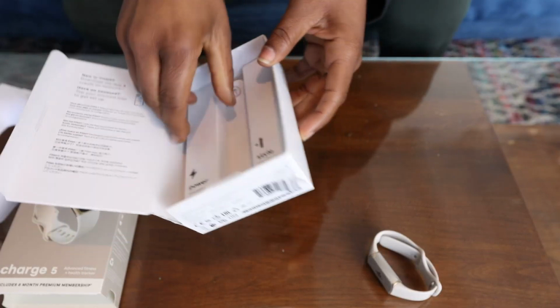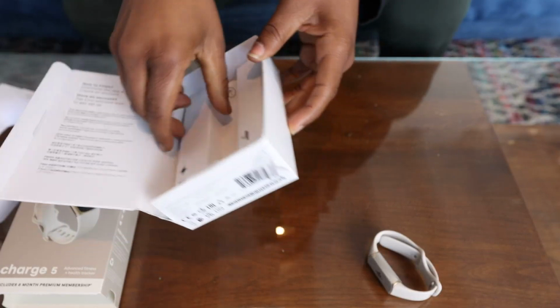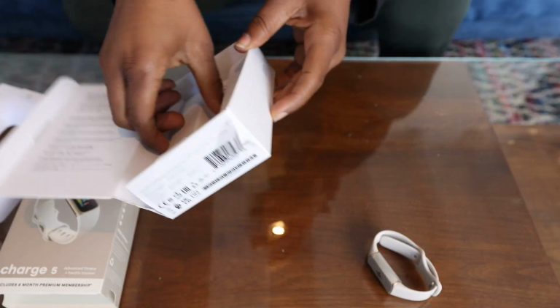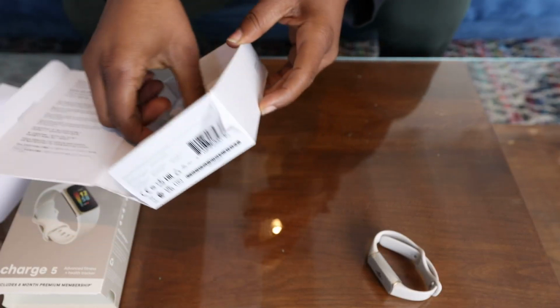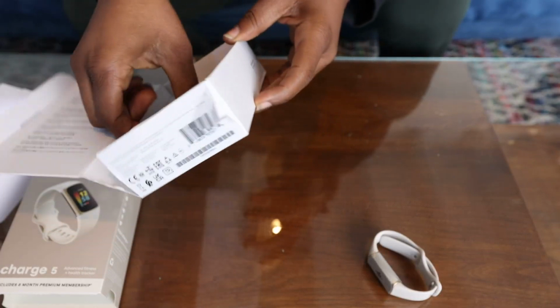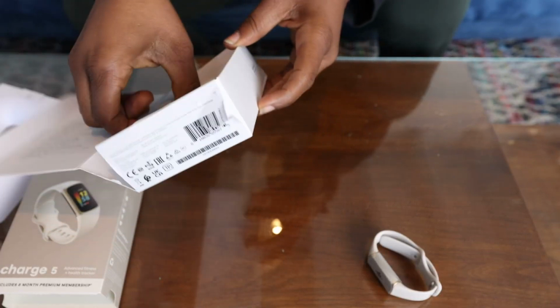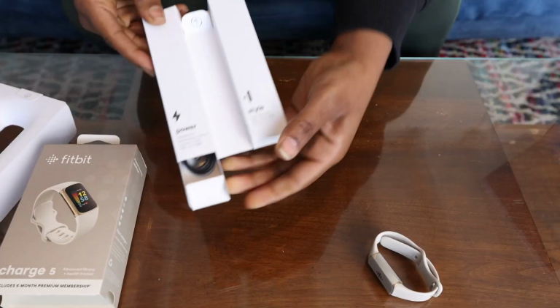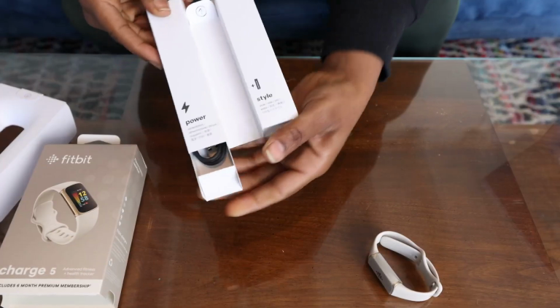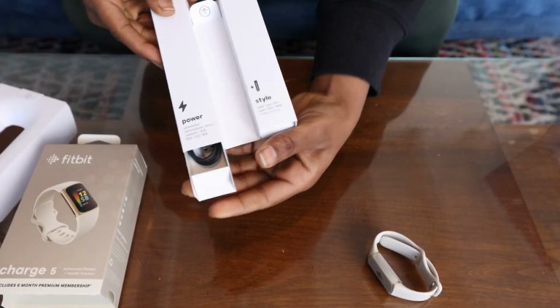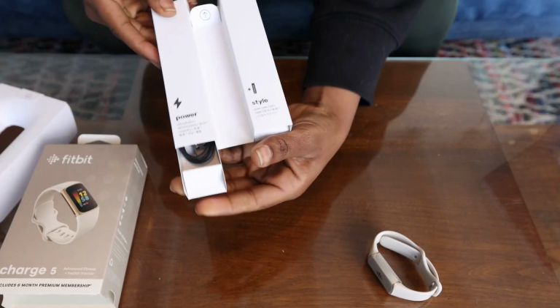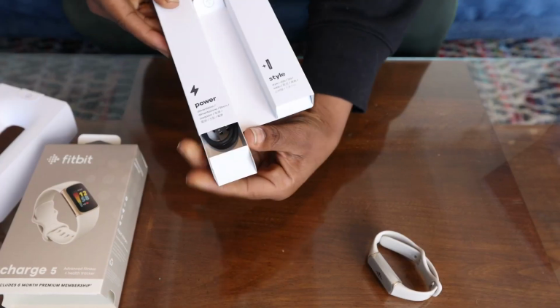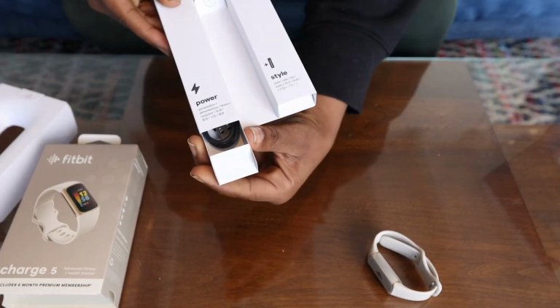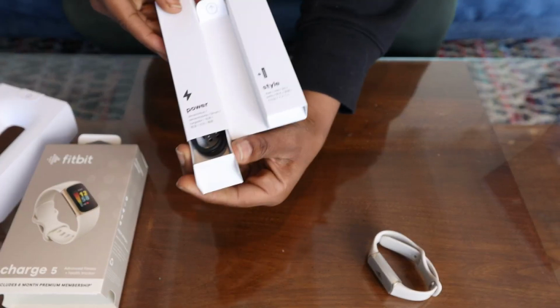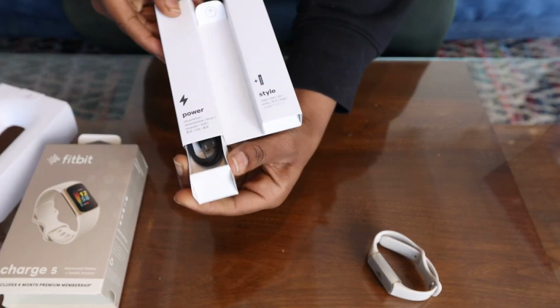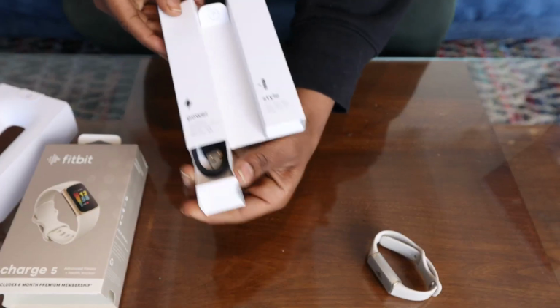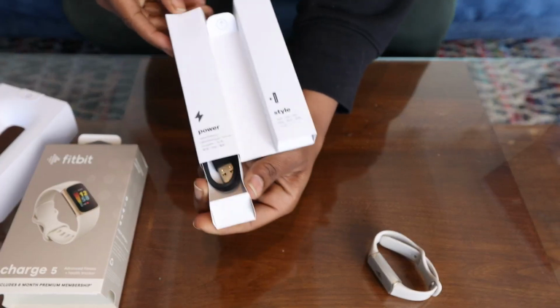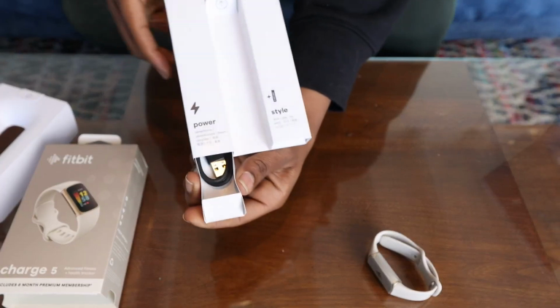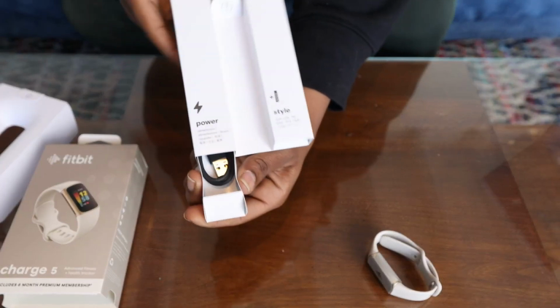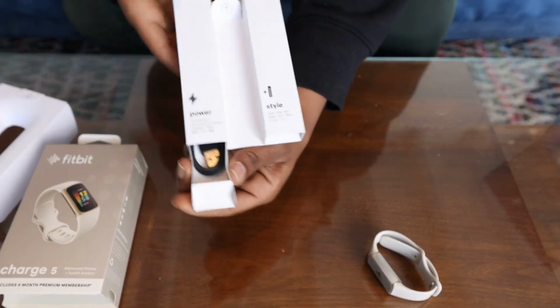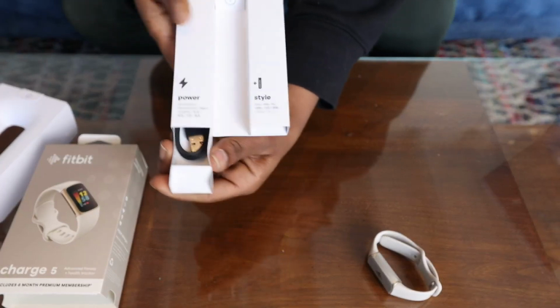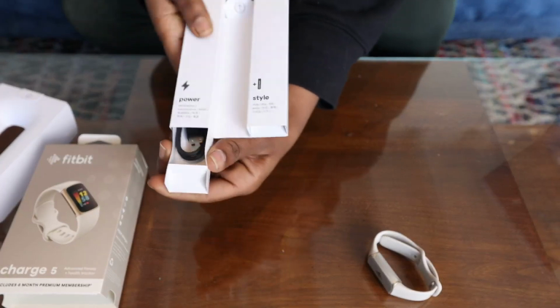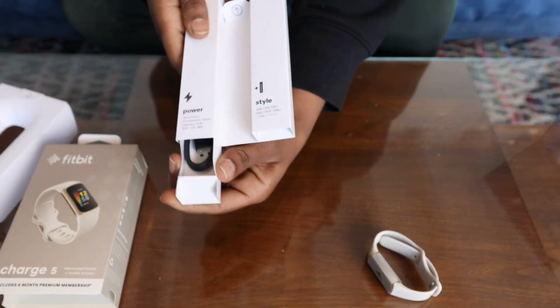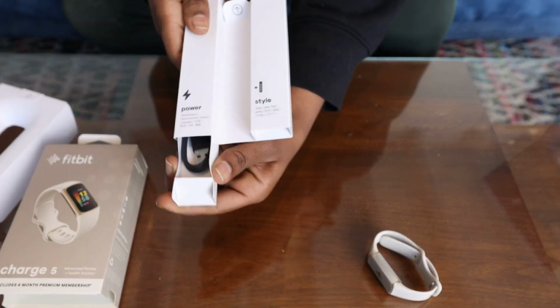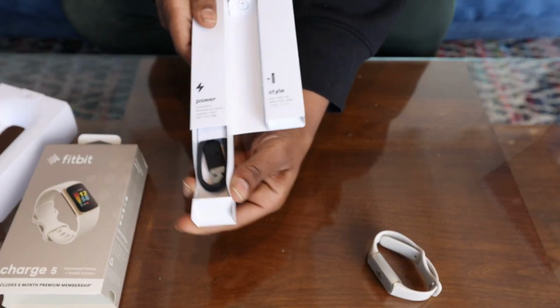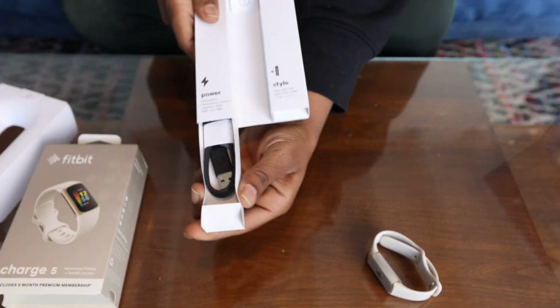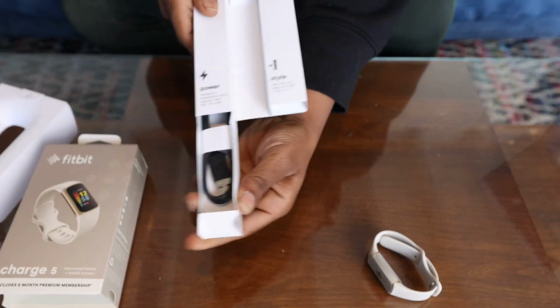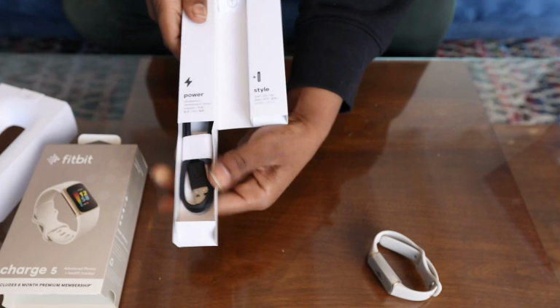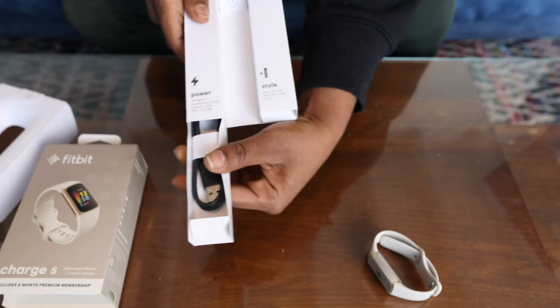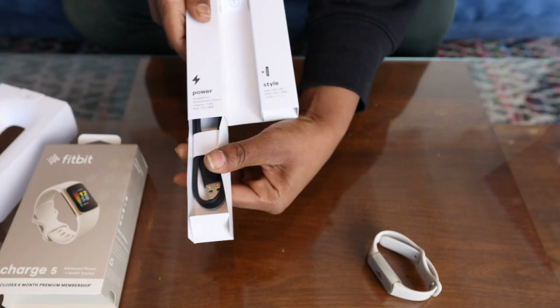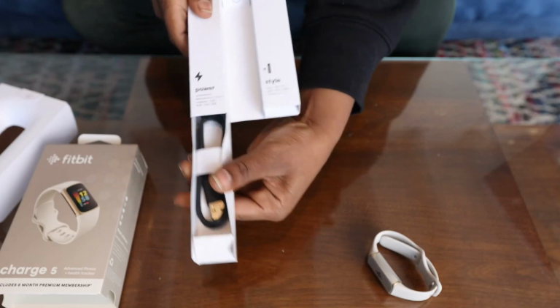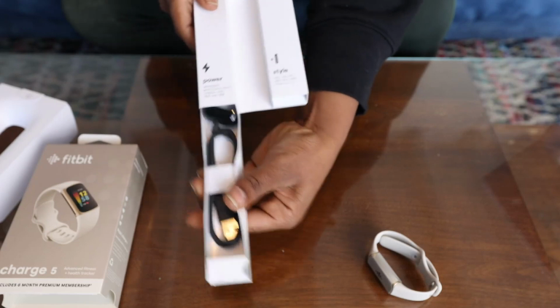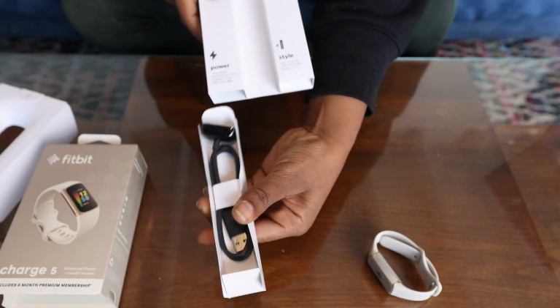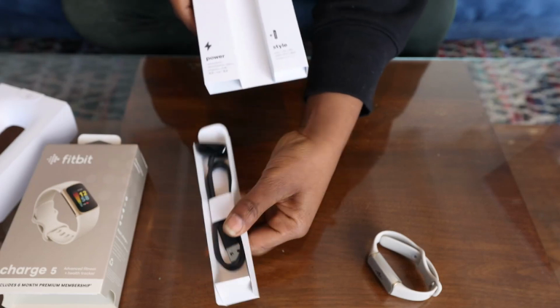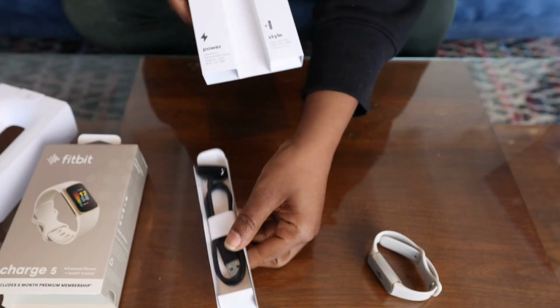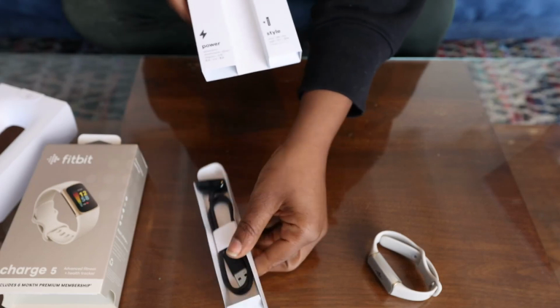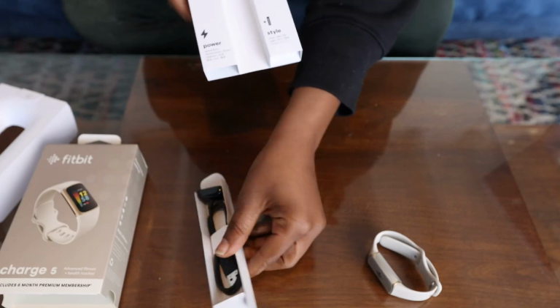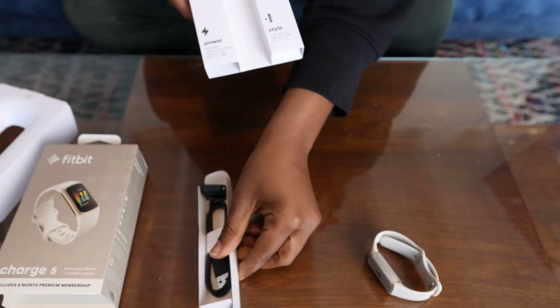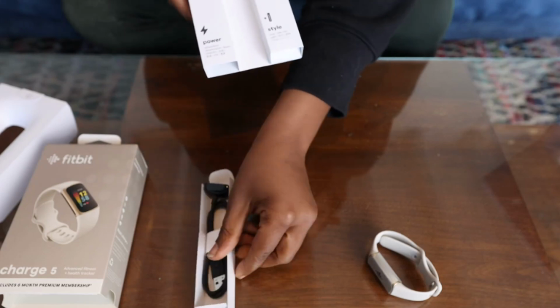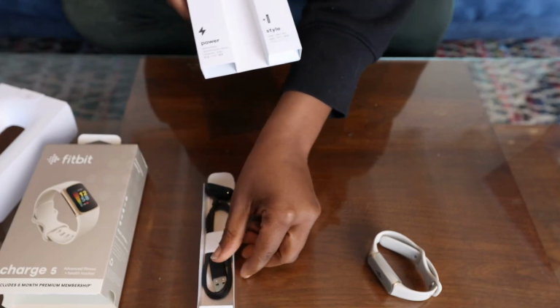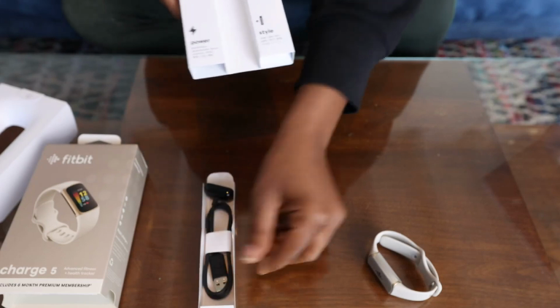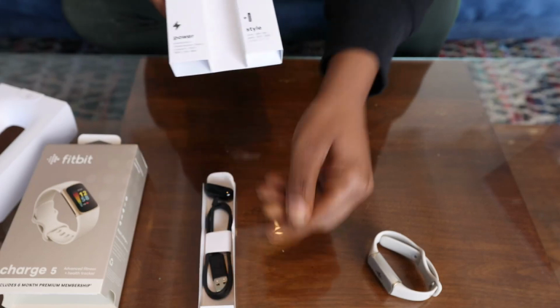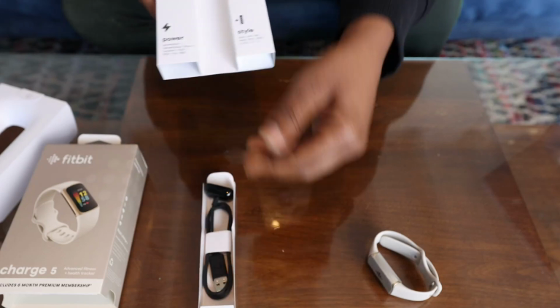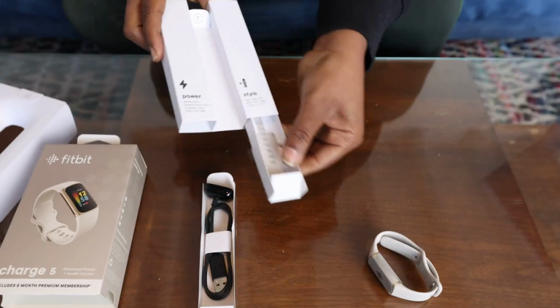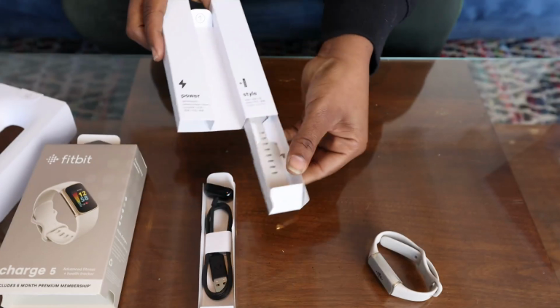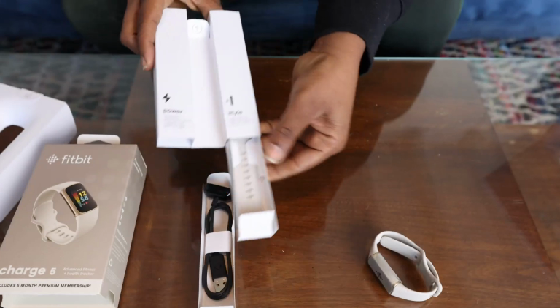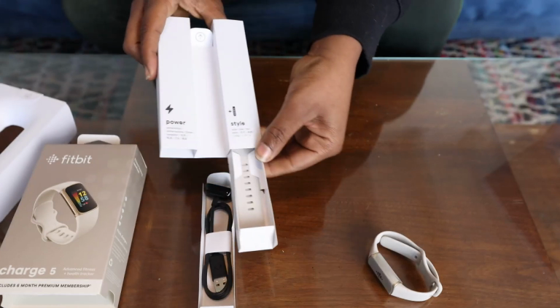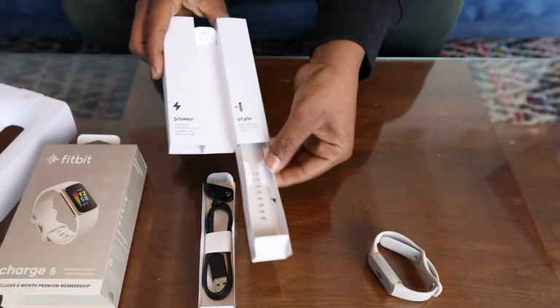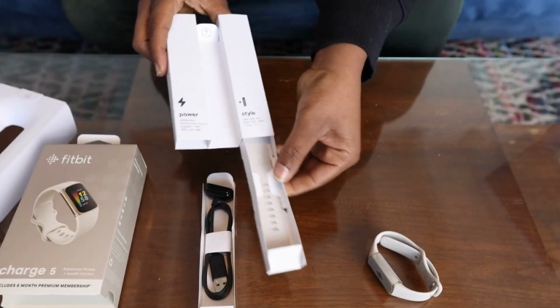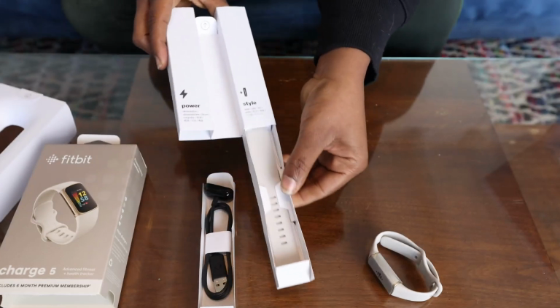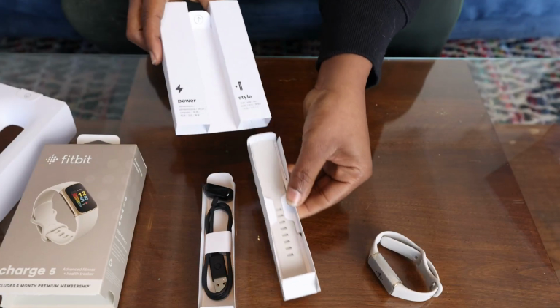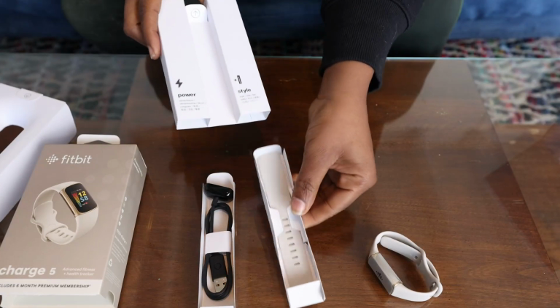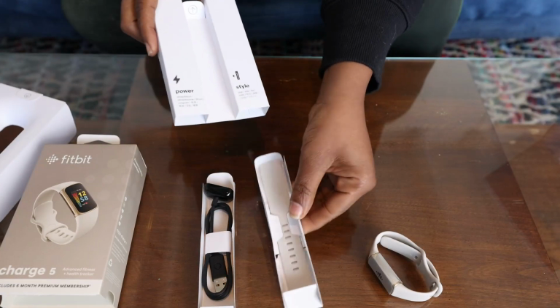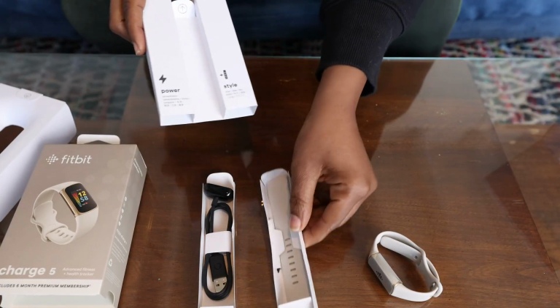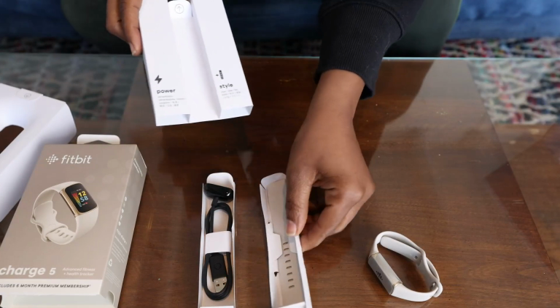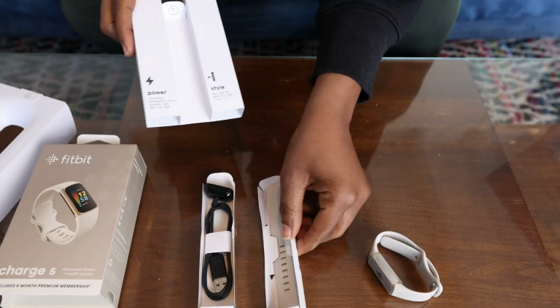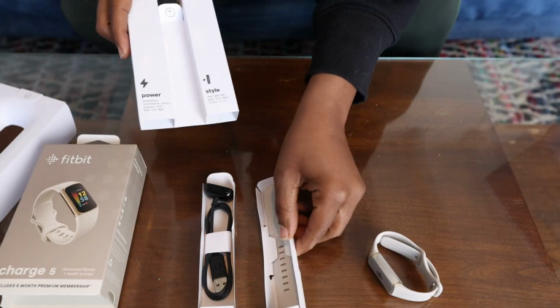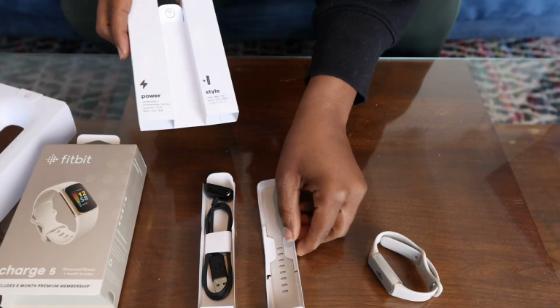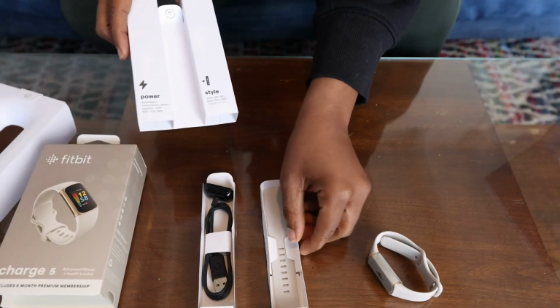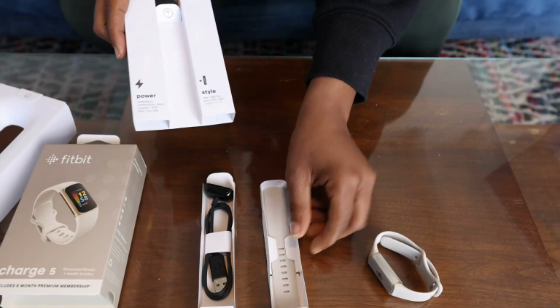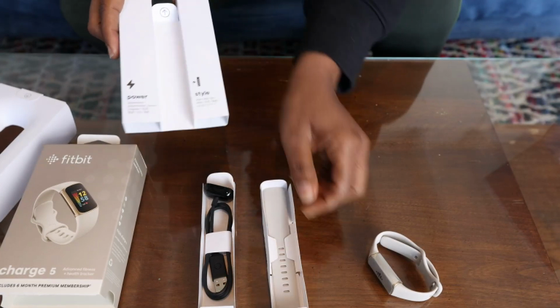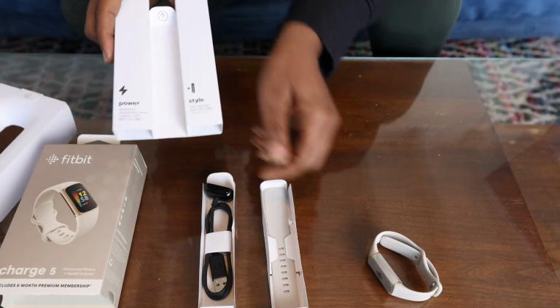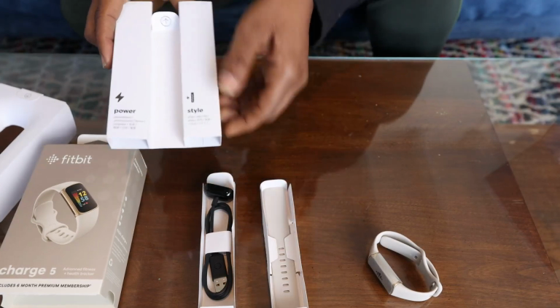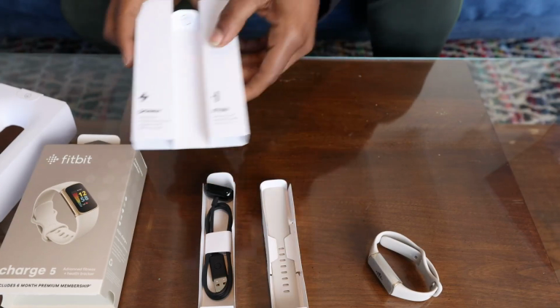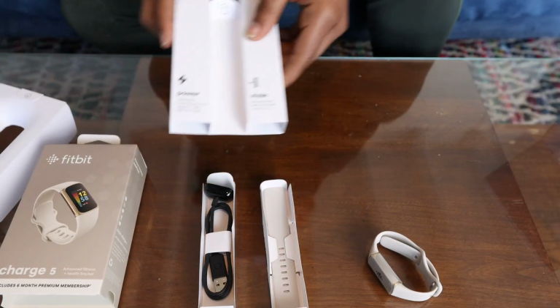Inside the box, you'll have small and large-sized bands, a charging cable, and all the instructions to get you up and running right away.